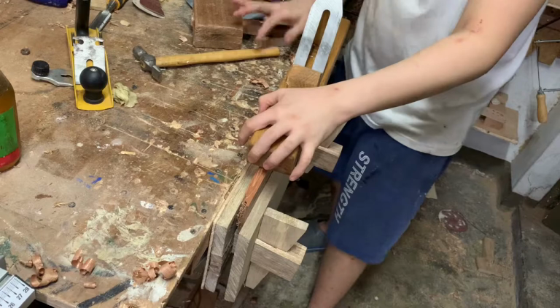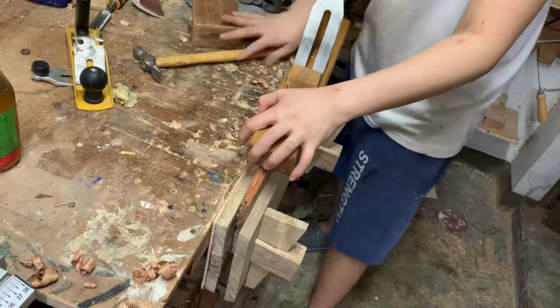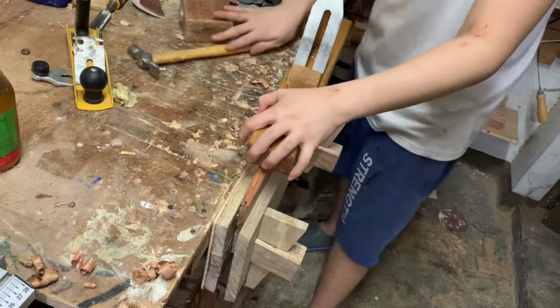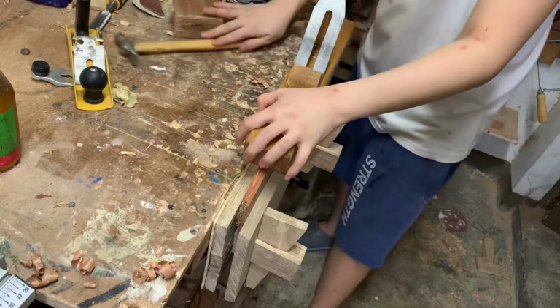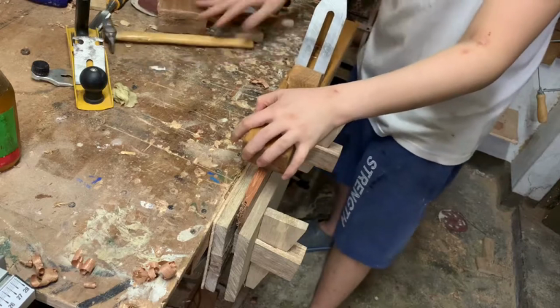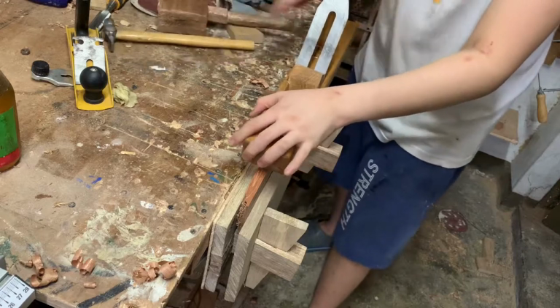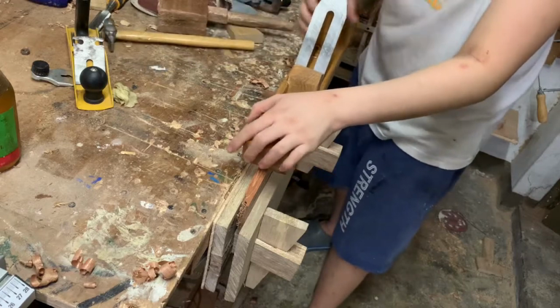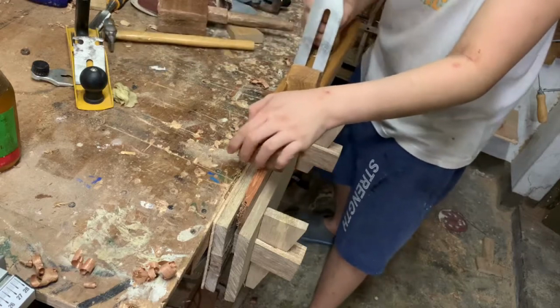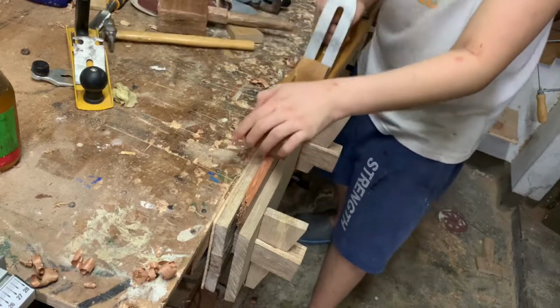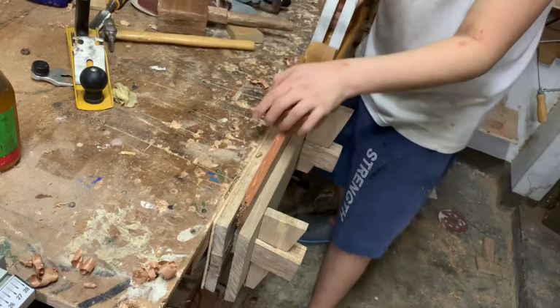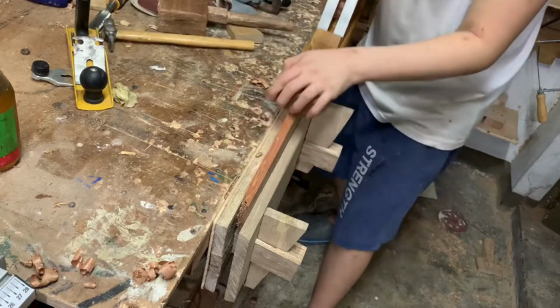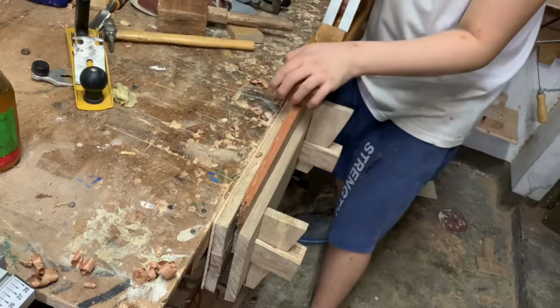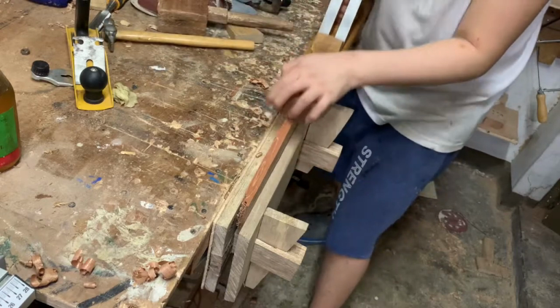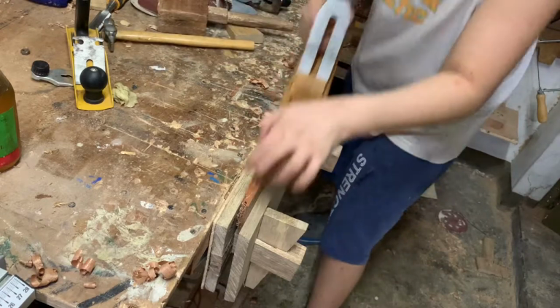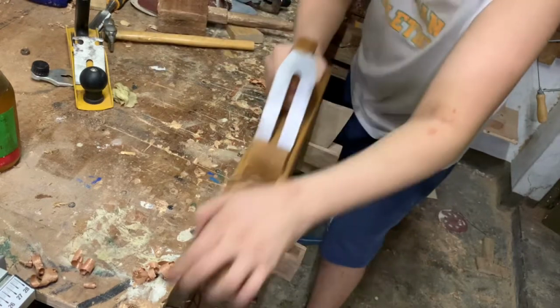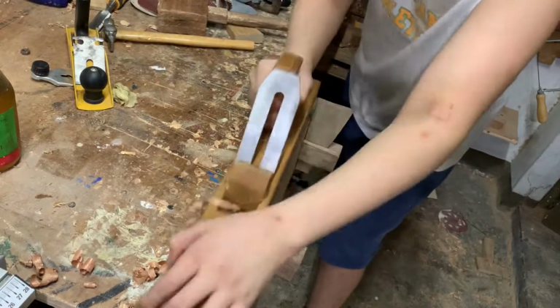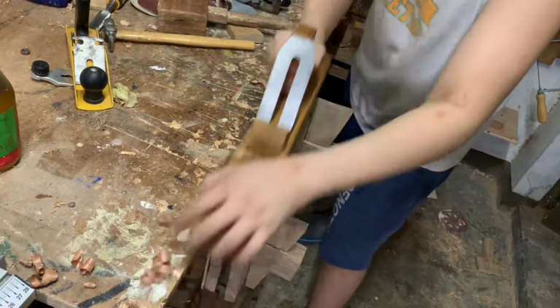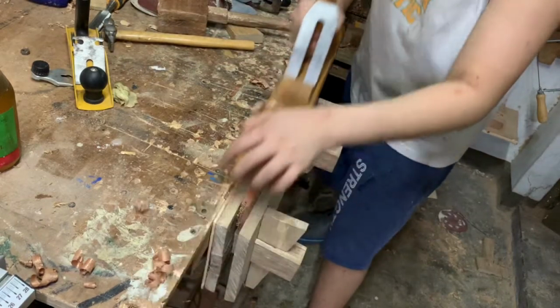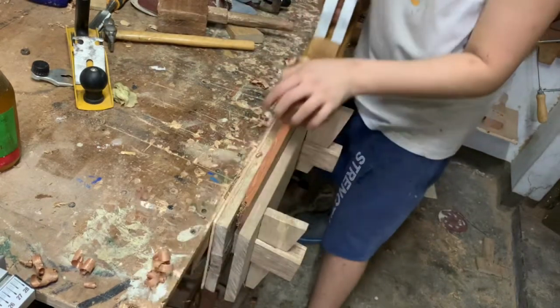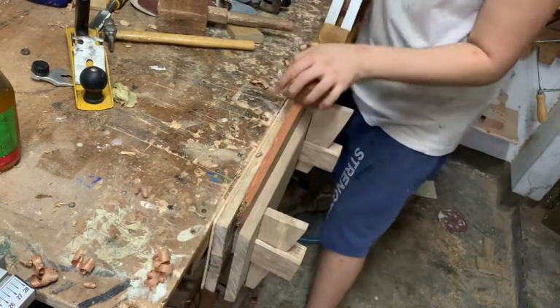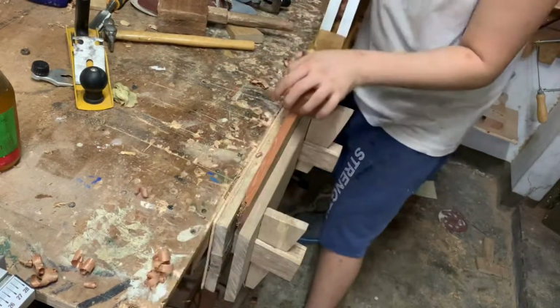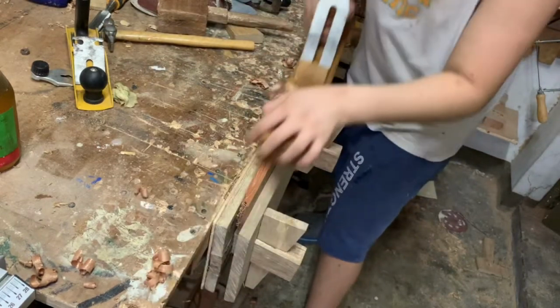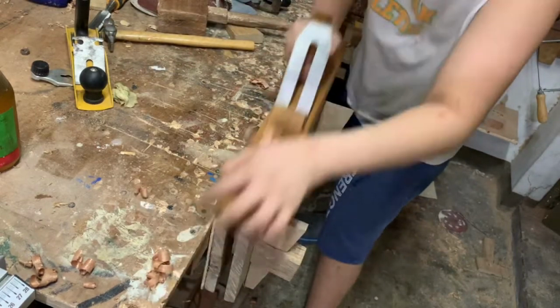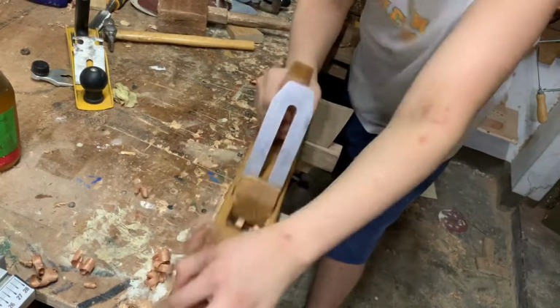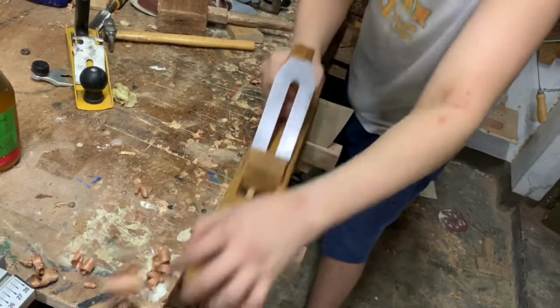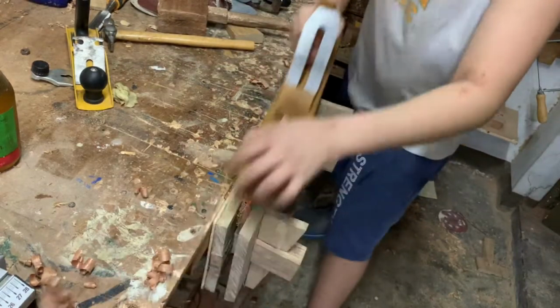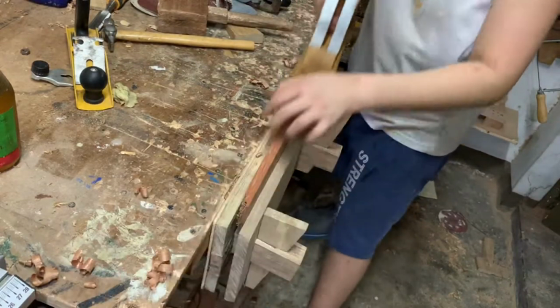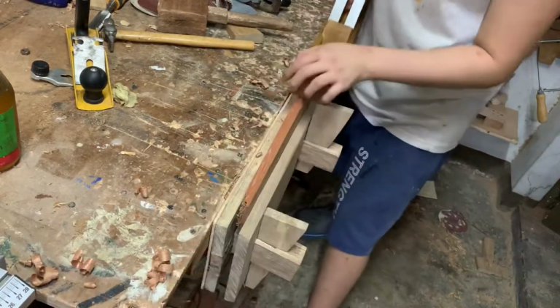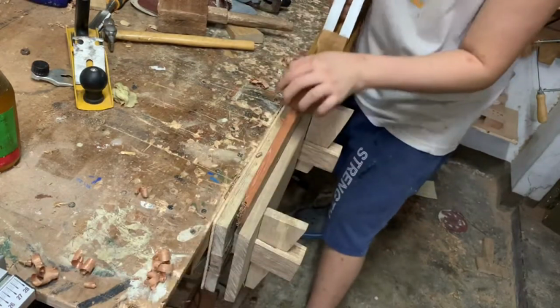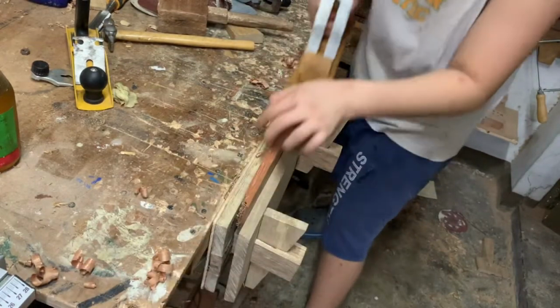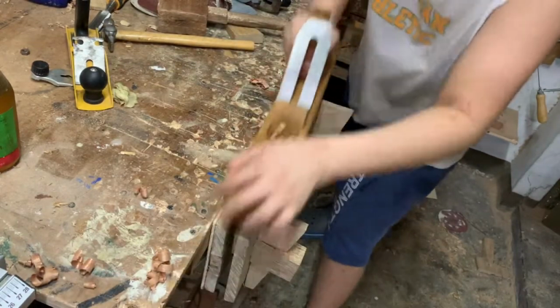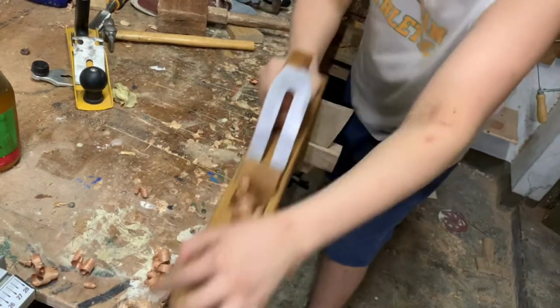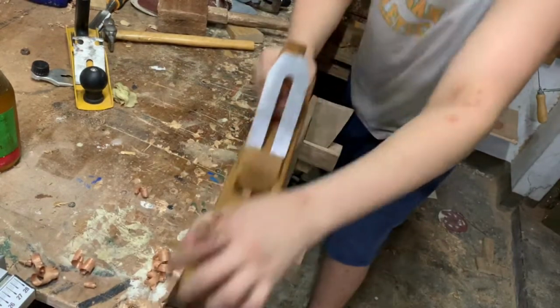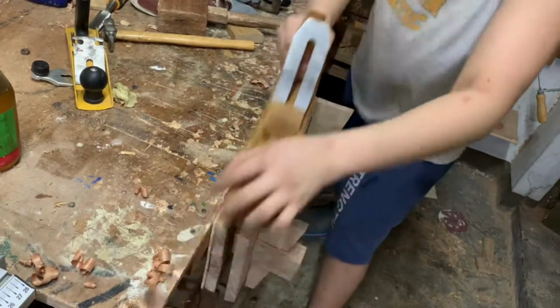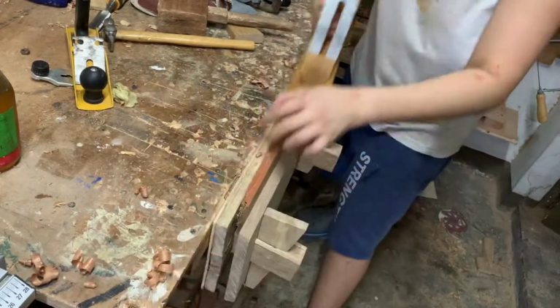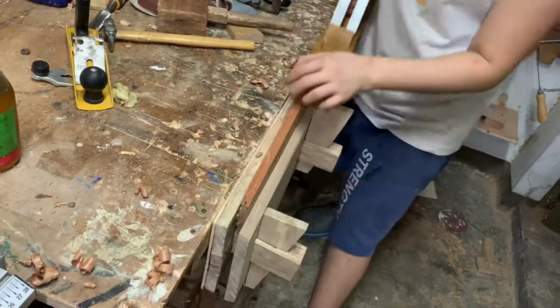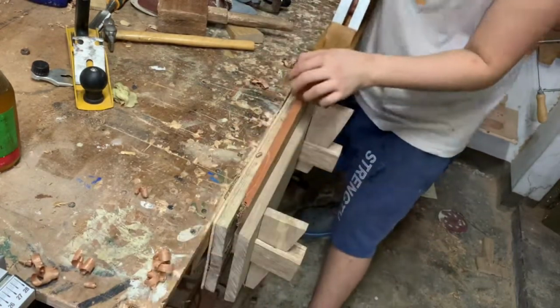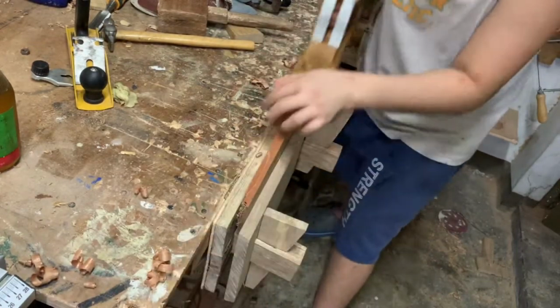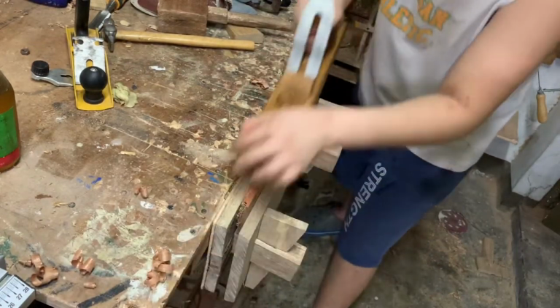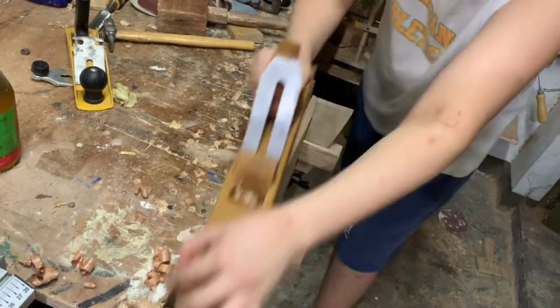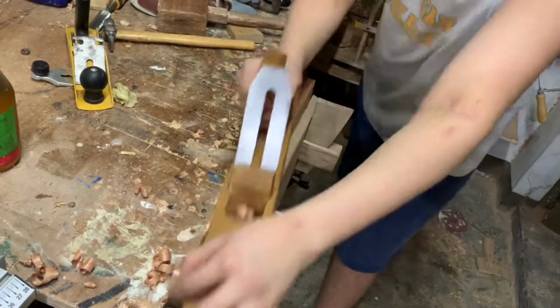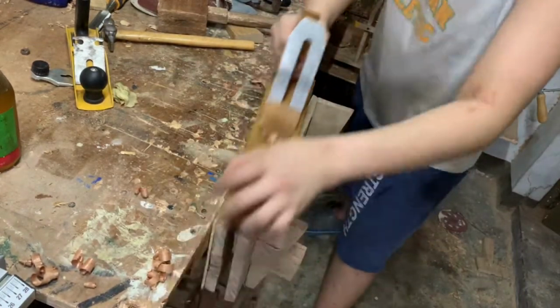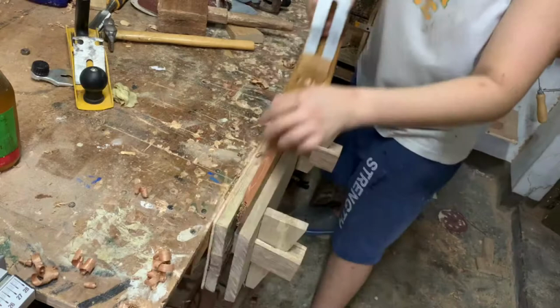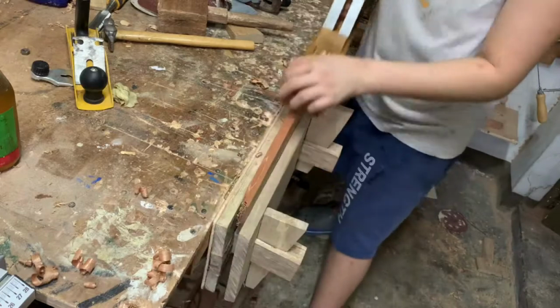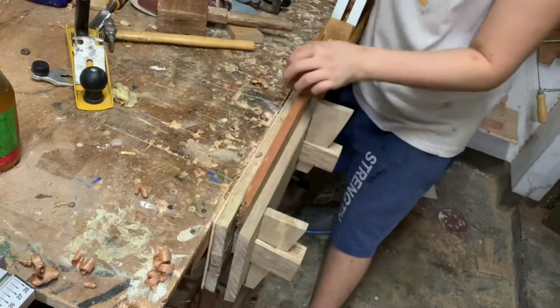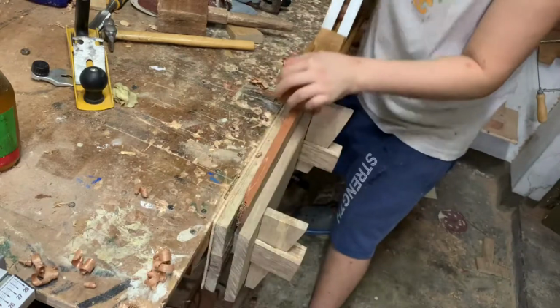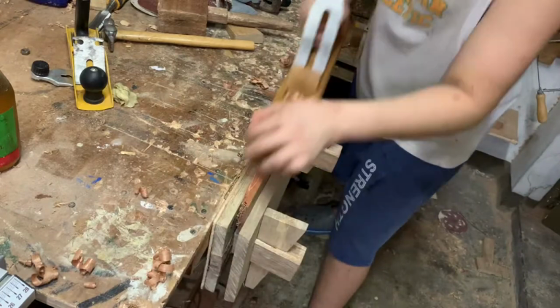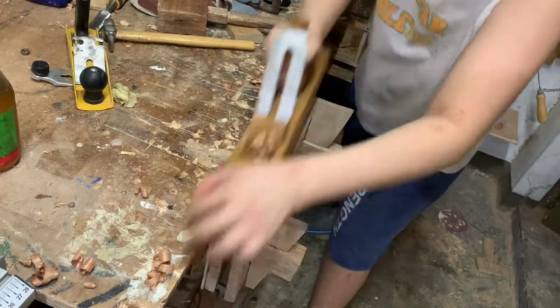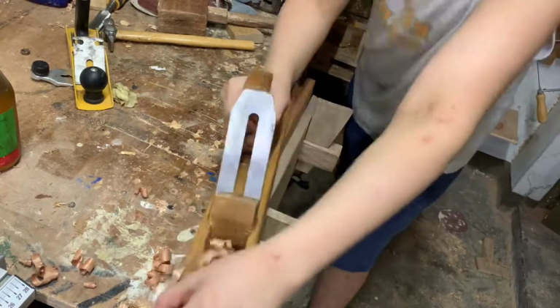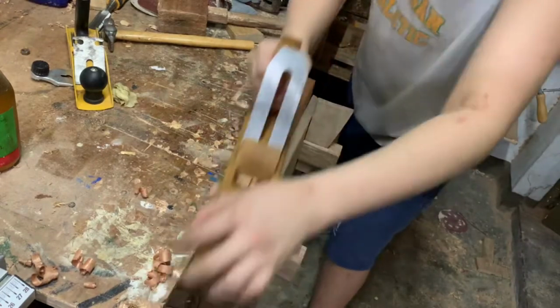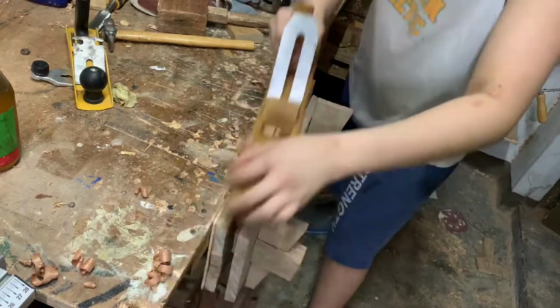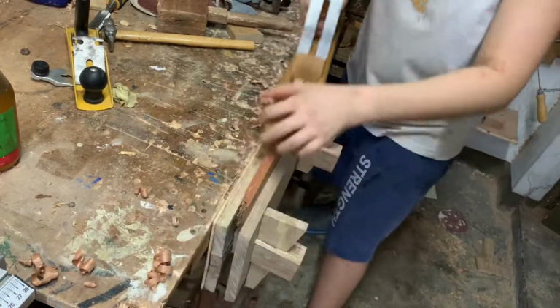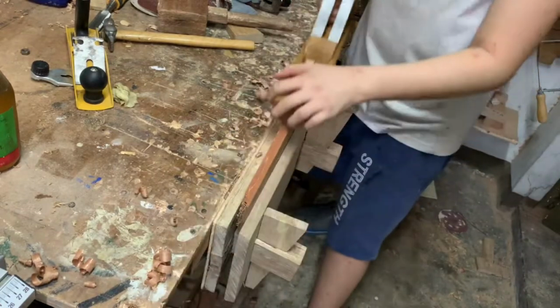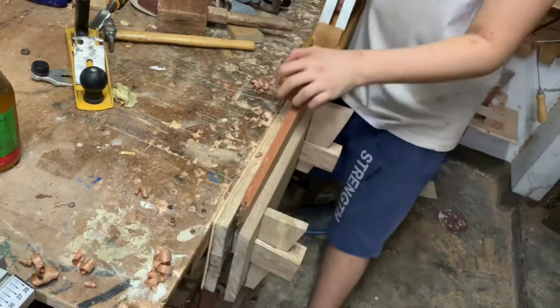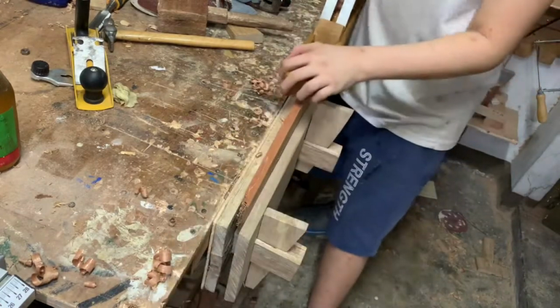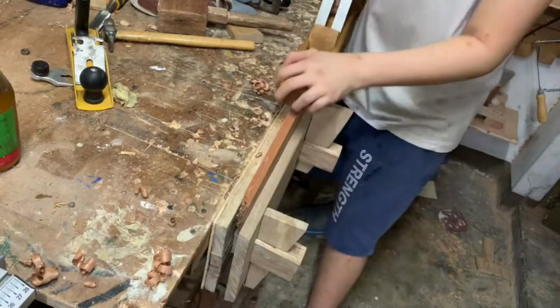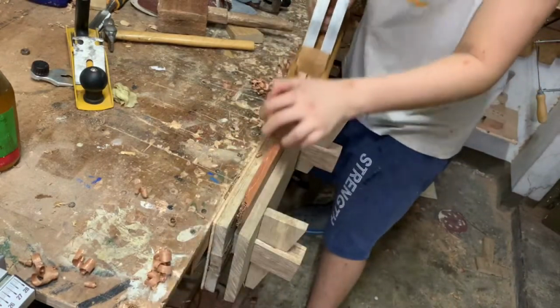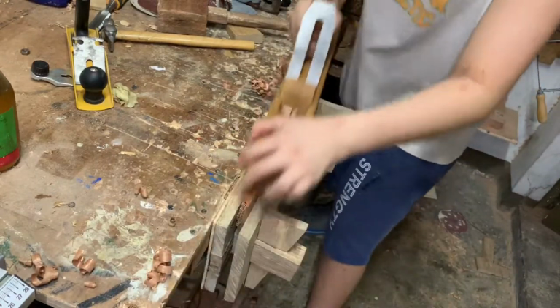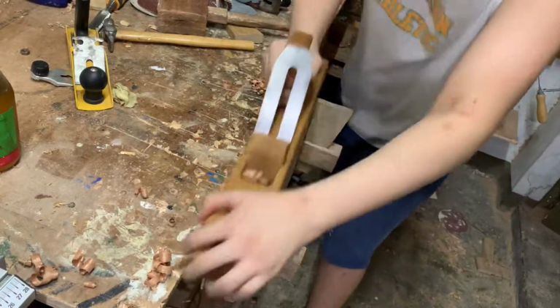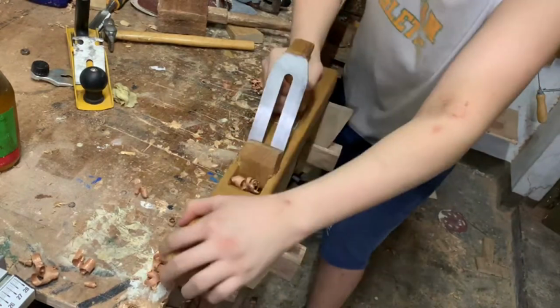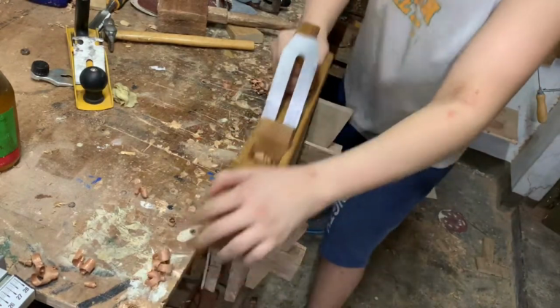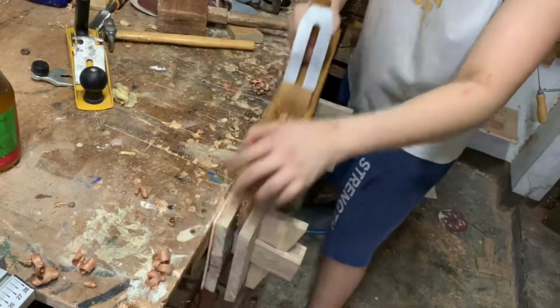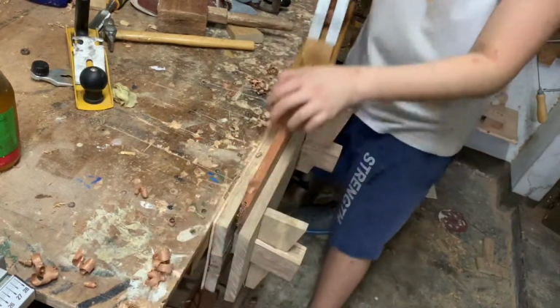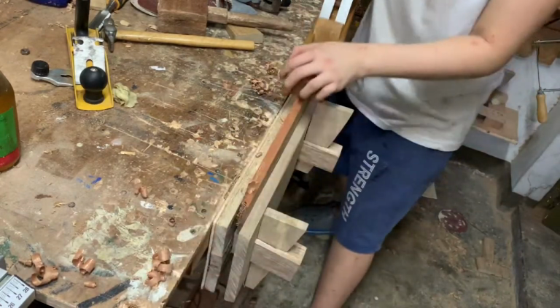Hello! Today I will be making this wooden foreplane. It's a really simple build and this is one of the first times I've ever built a plane.